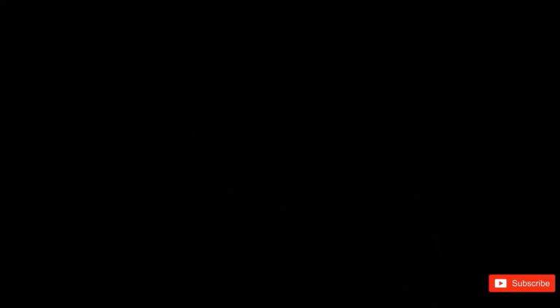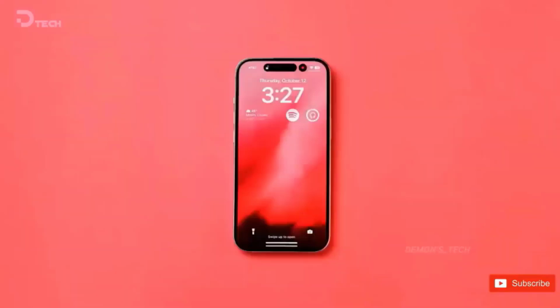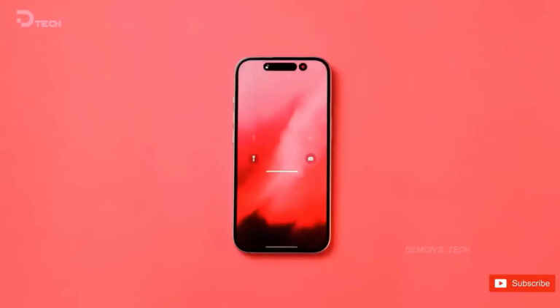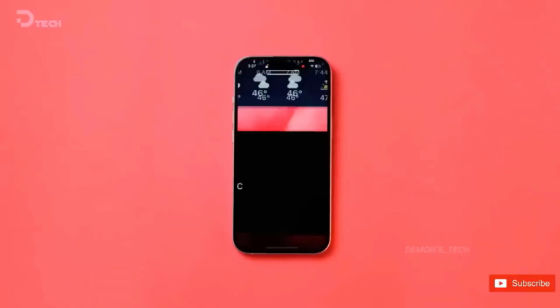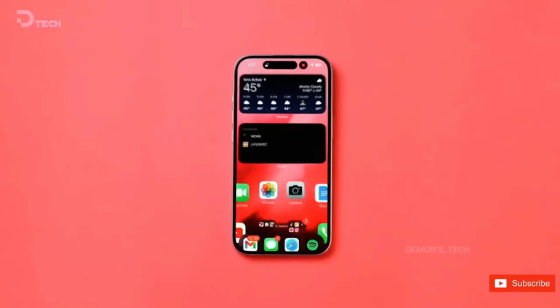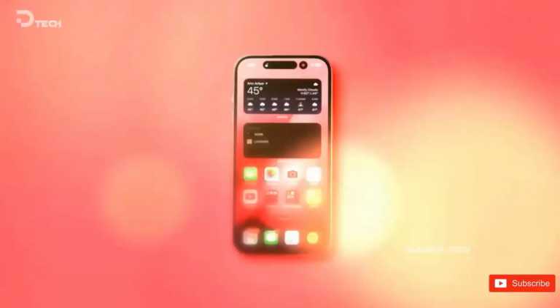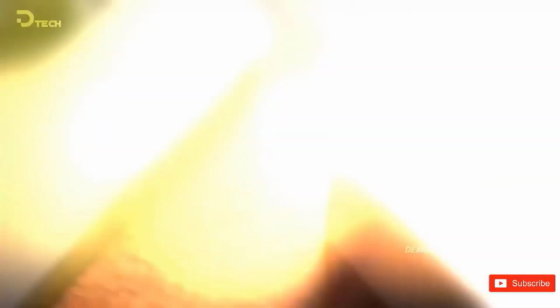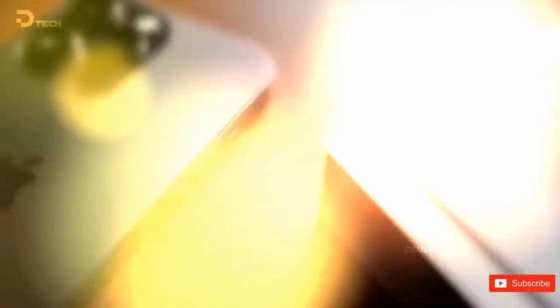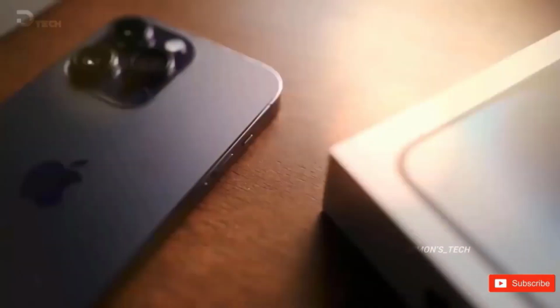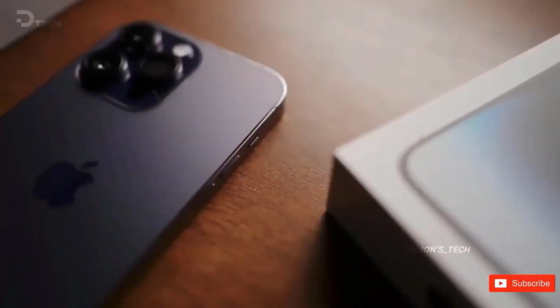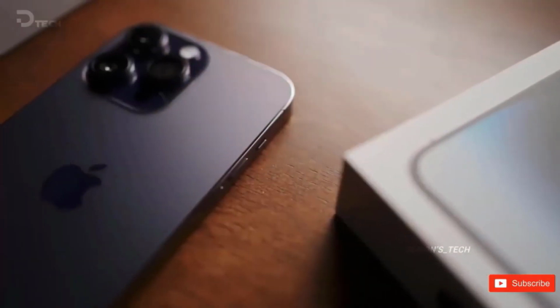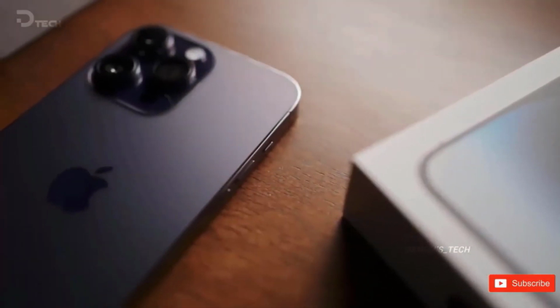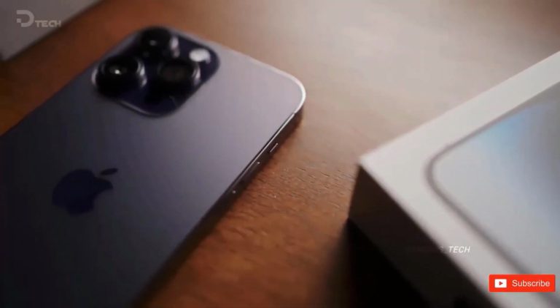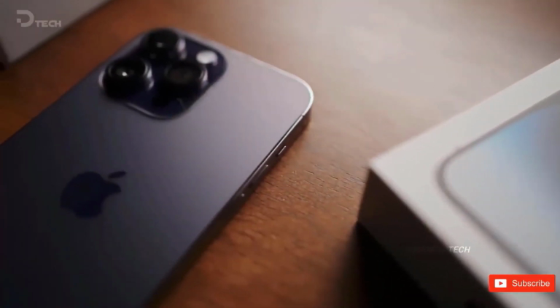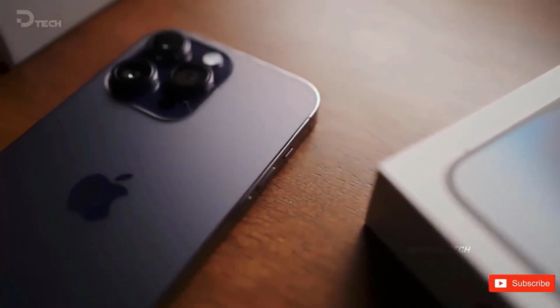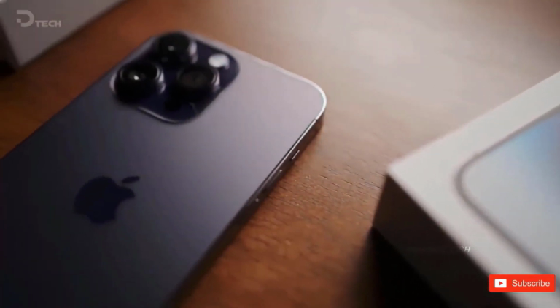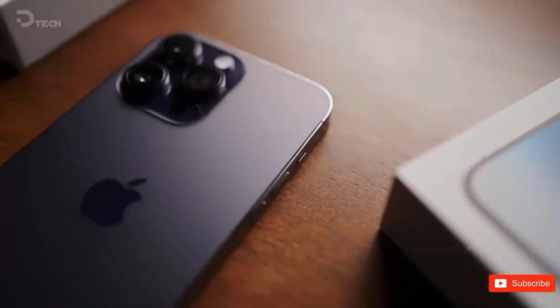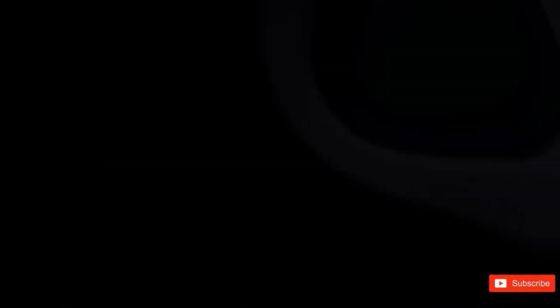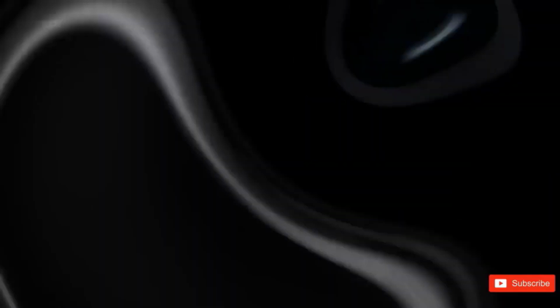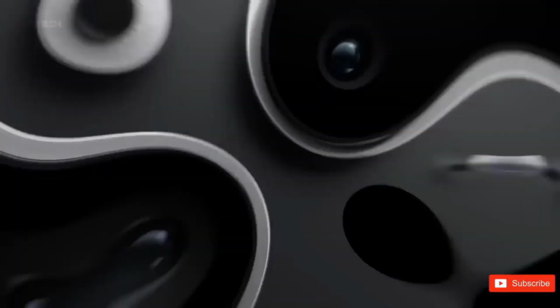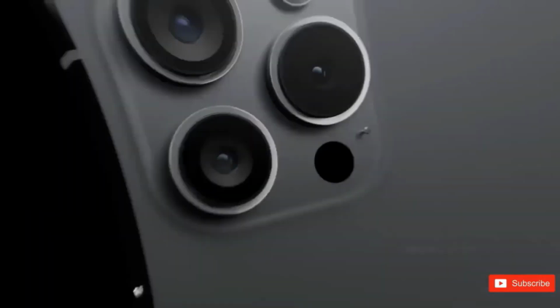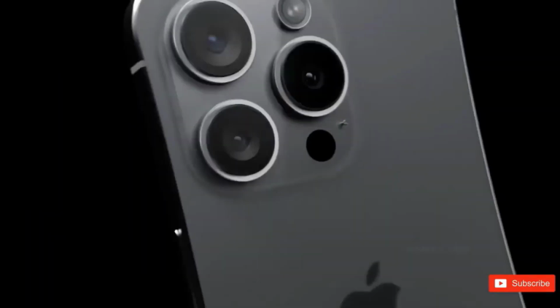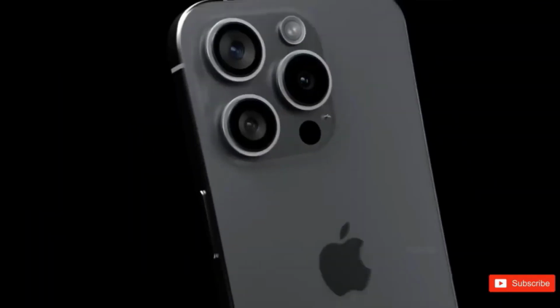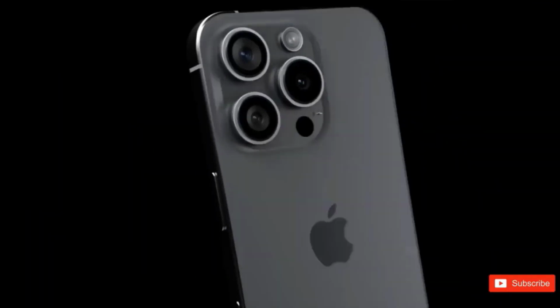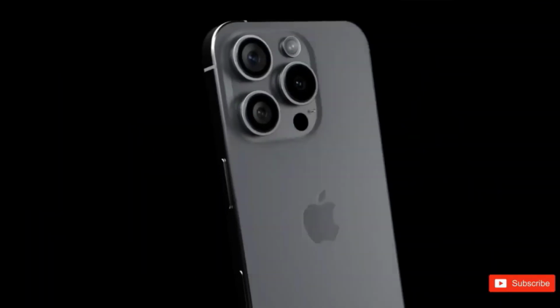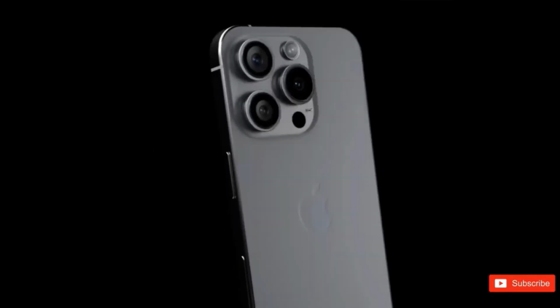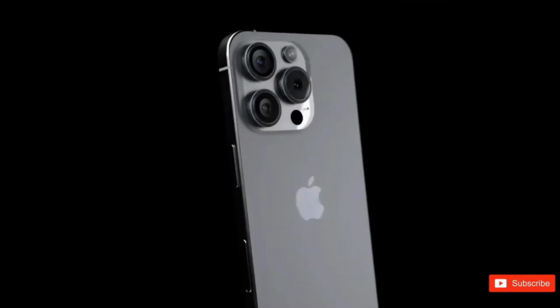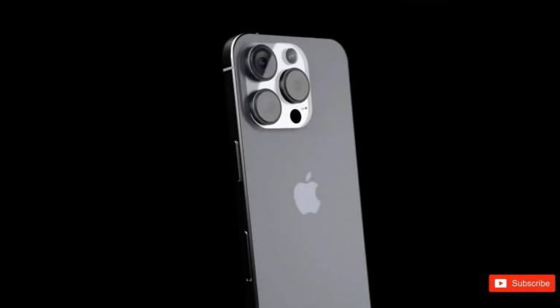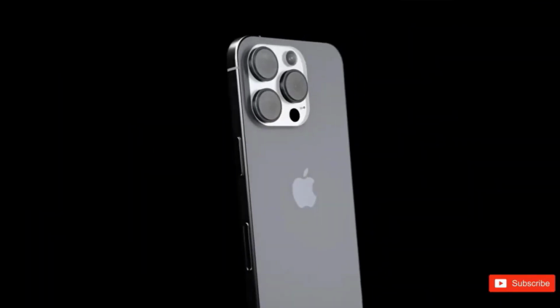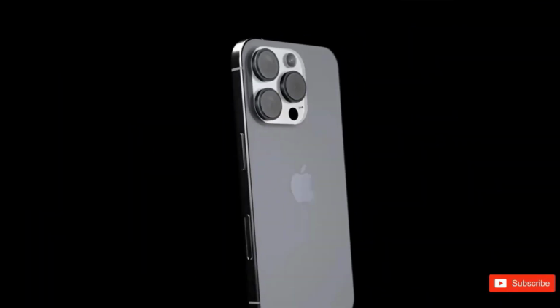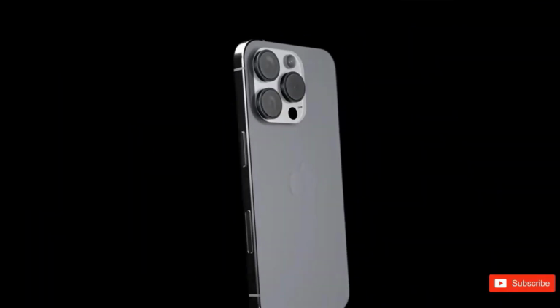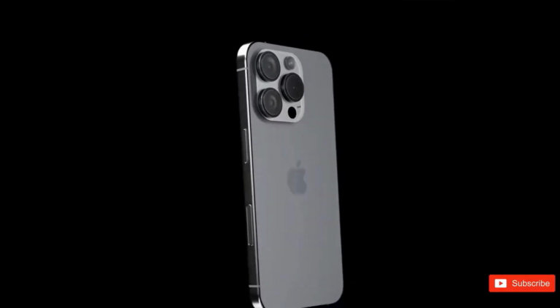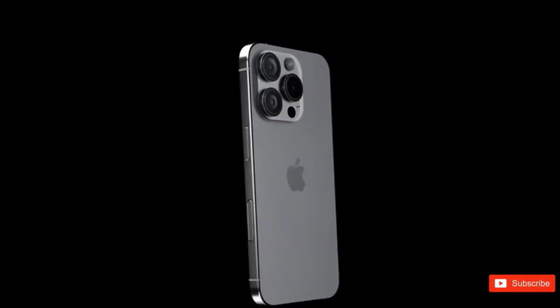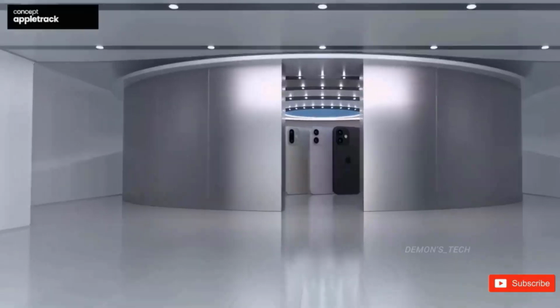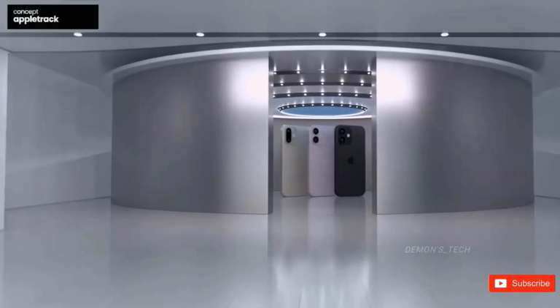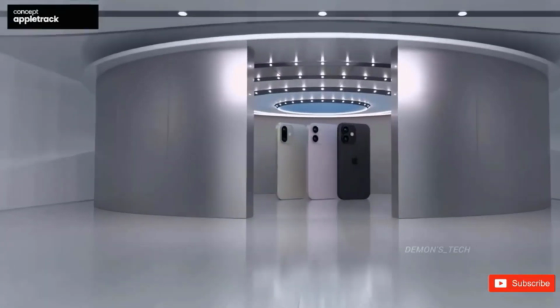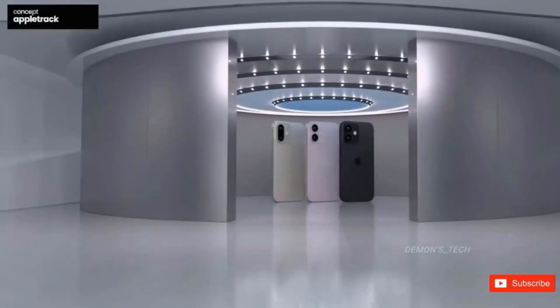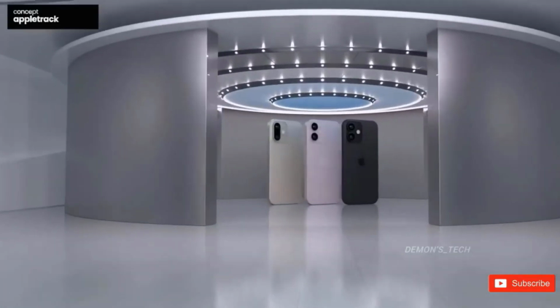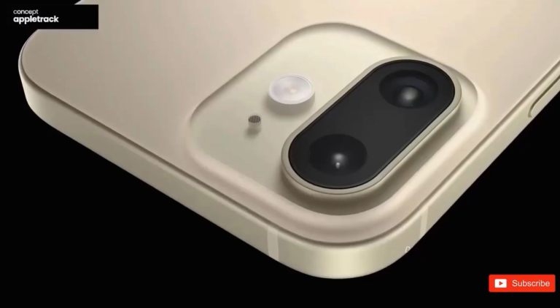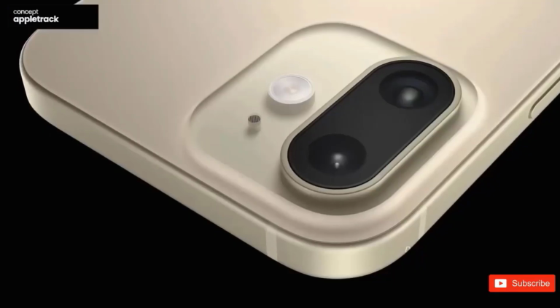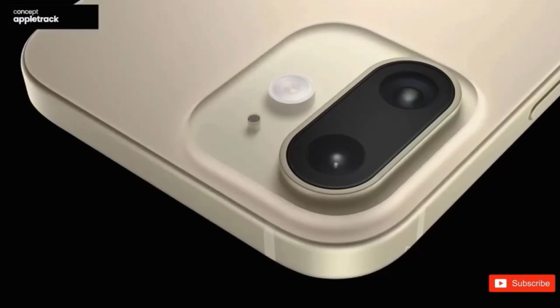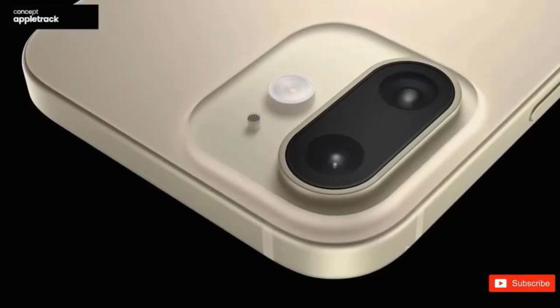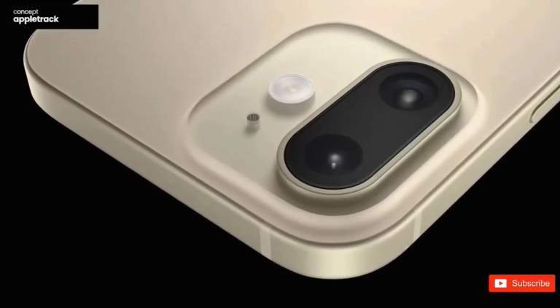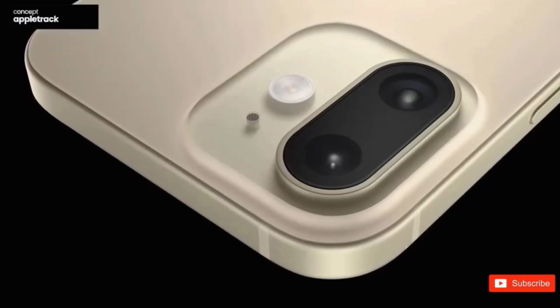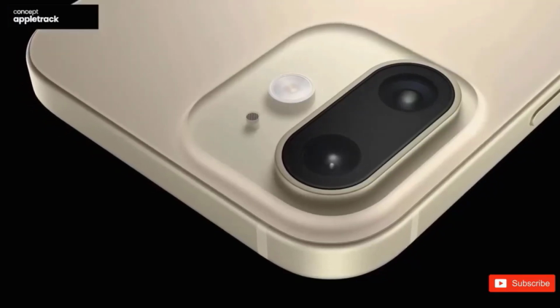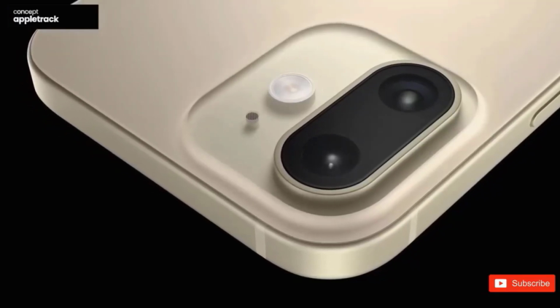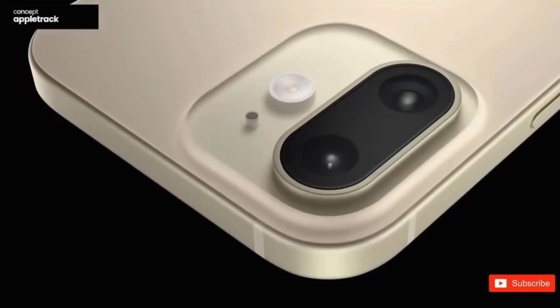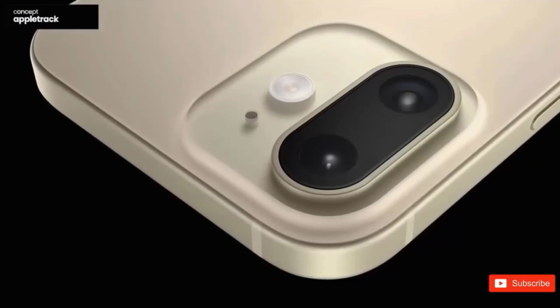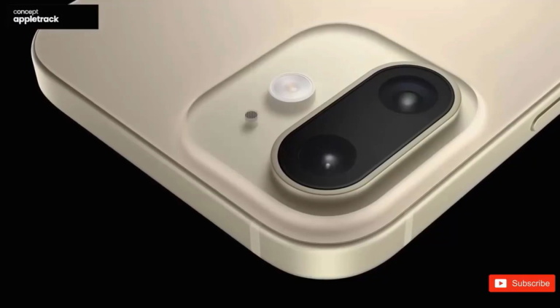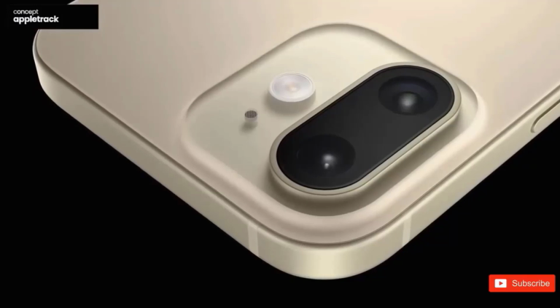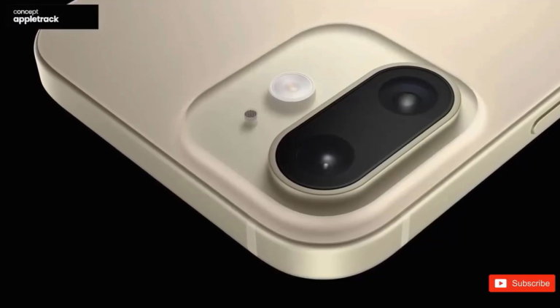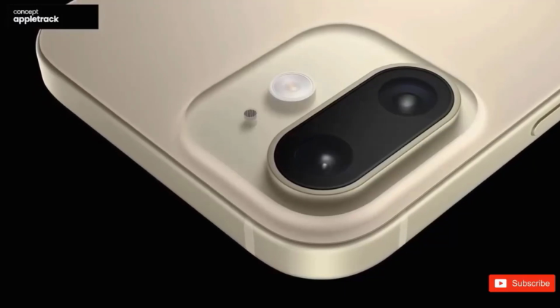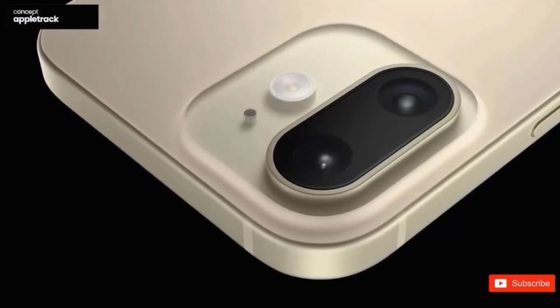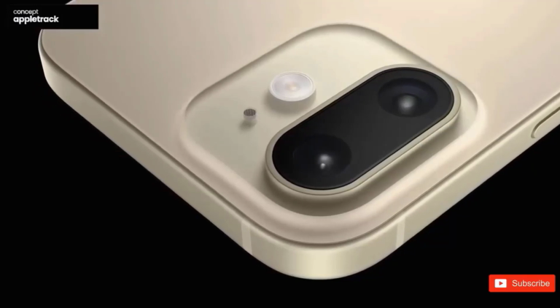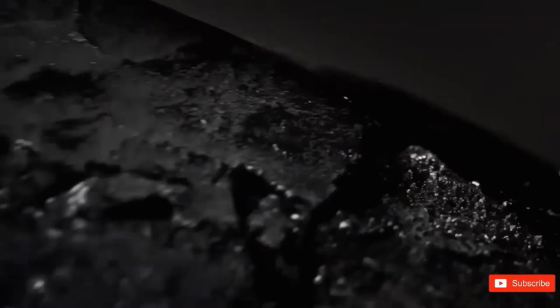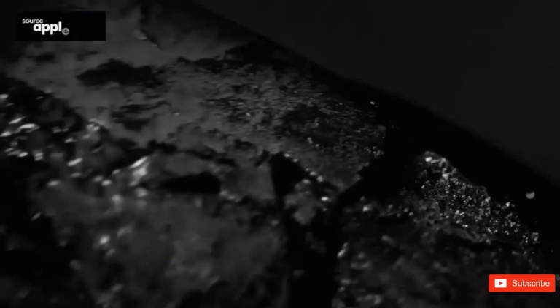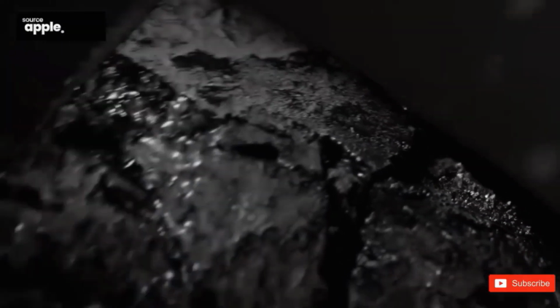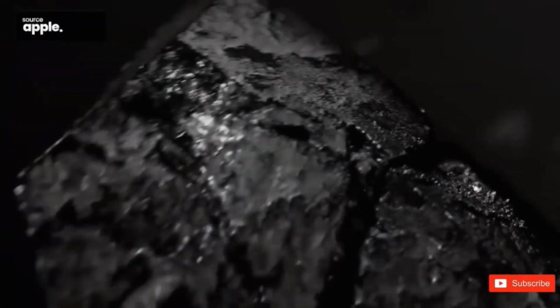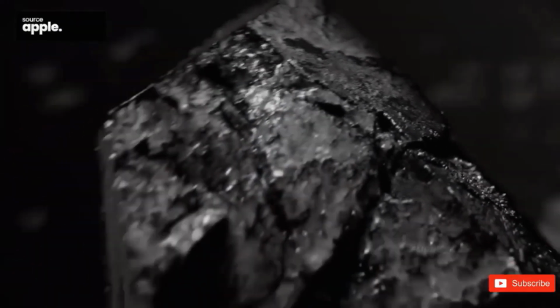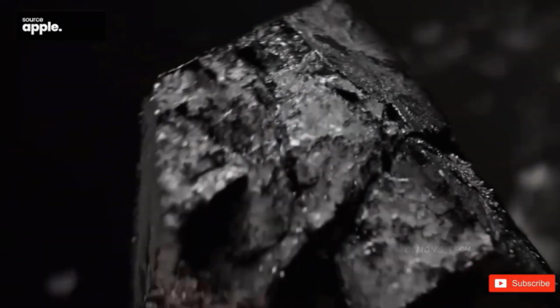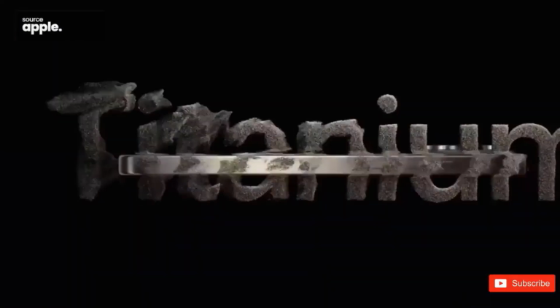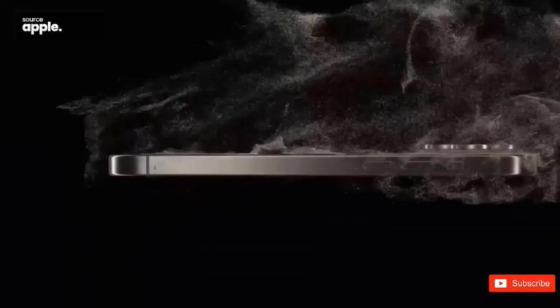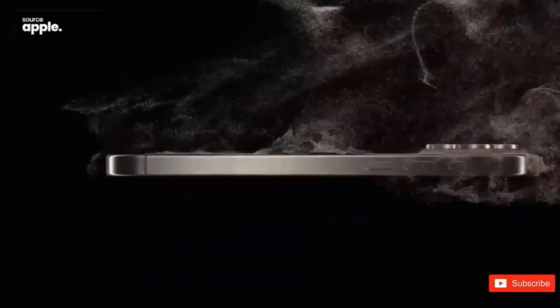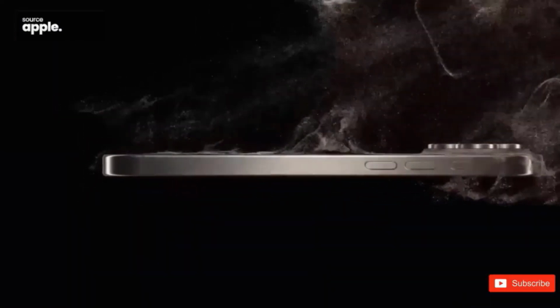According to the rumors, Apple may further reduce the pill-shaped cutout with a new Face ID tech dubbed Medellin, which, if it works out, is pretty amazing.